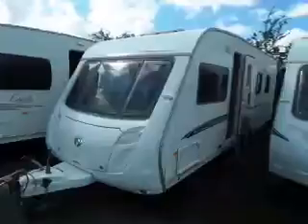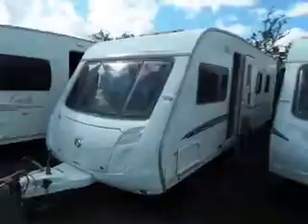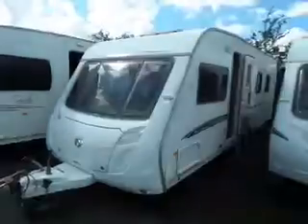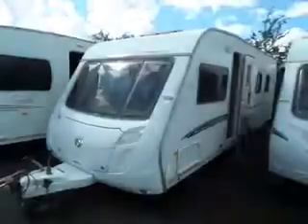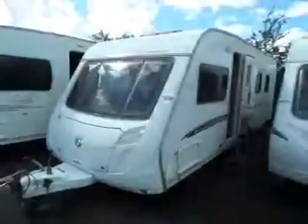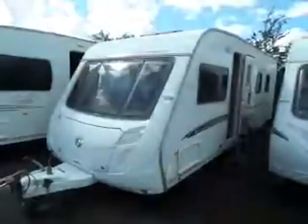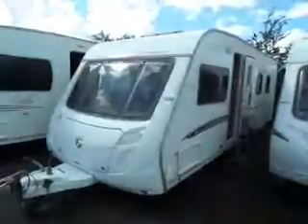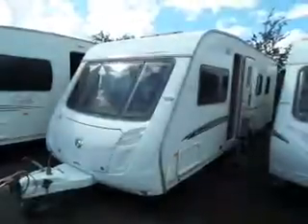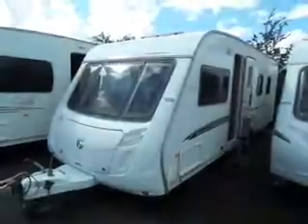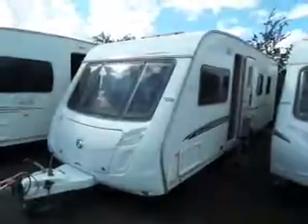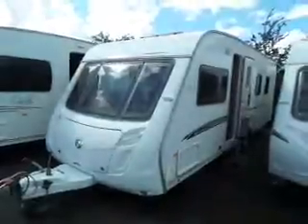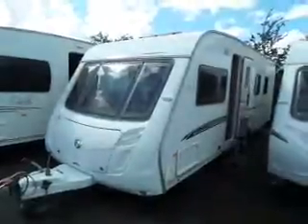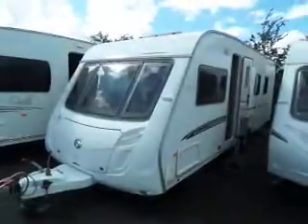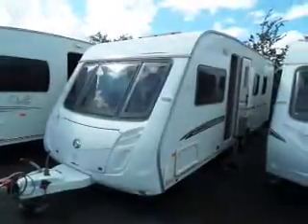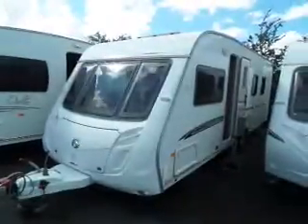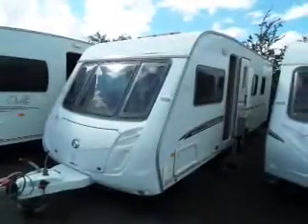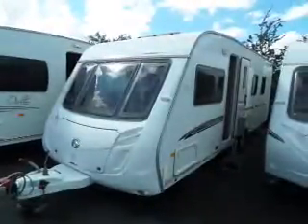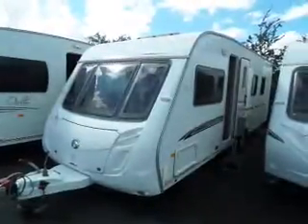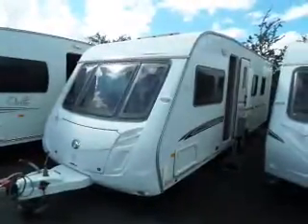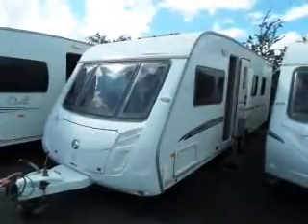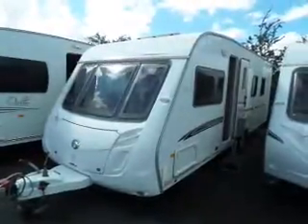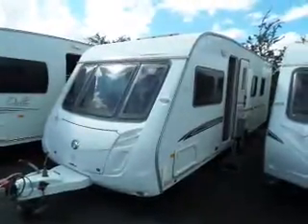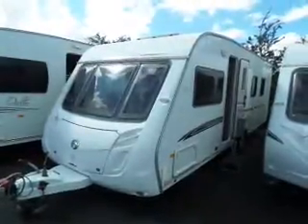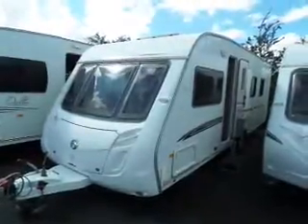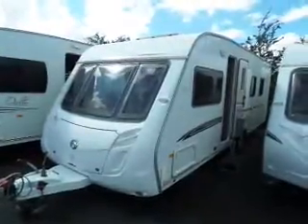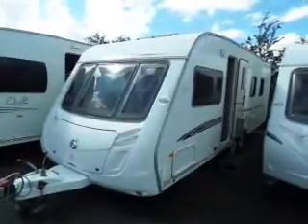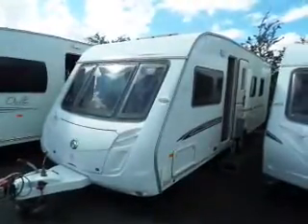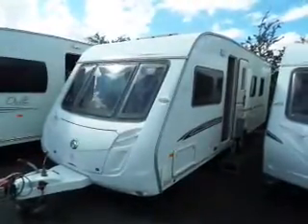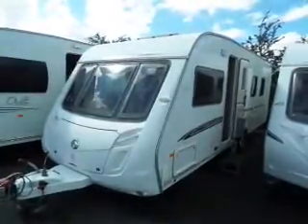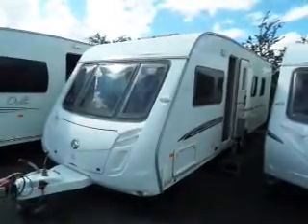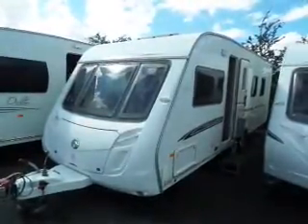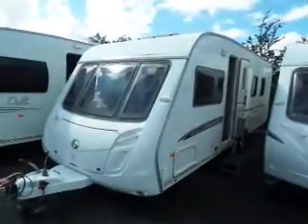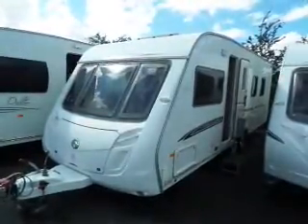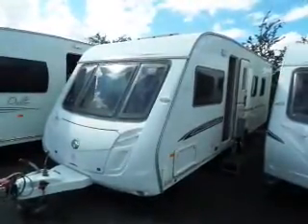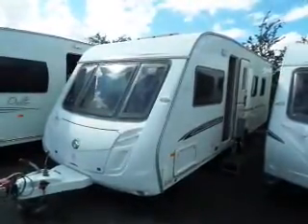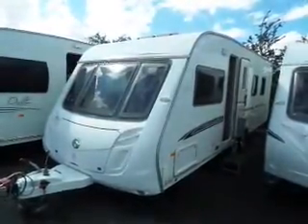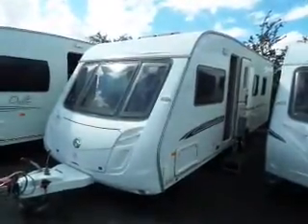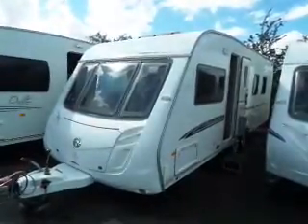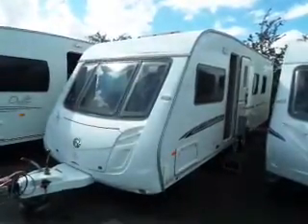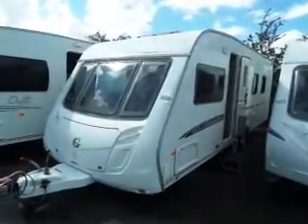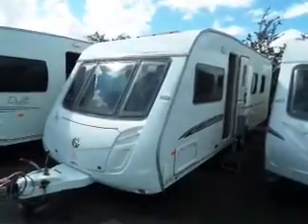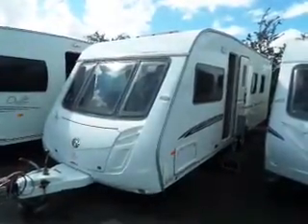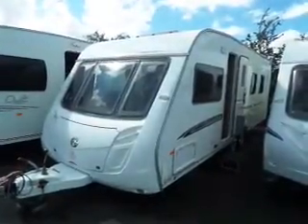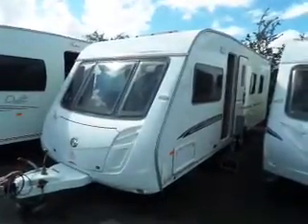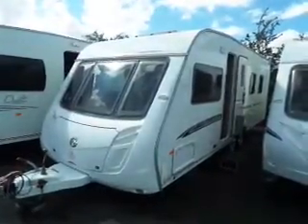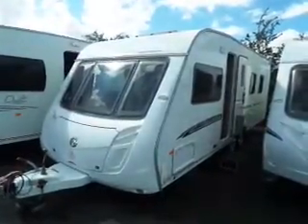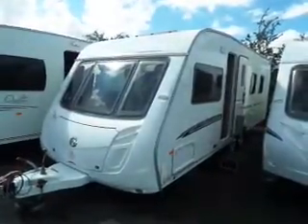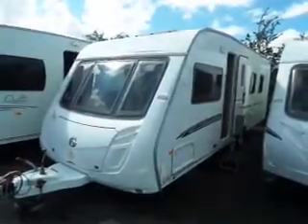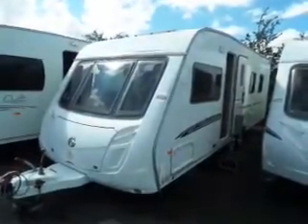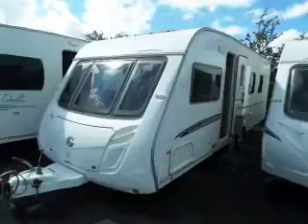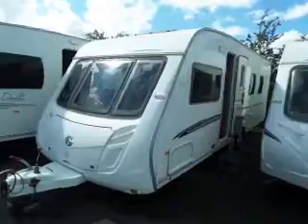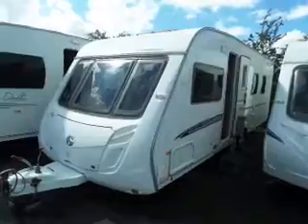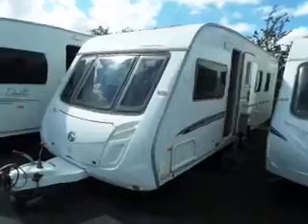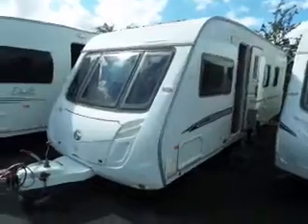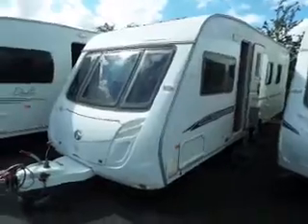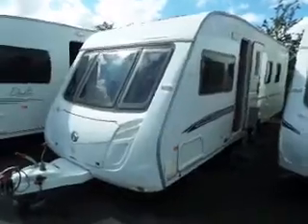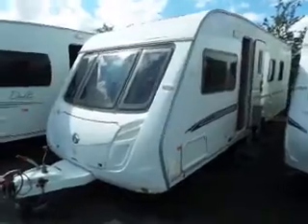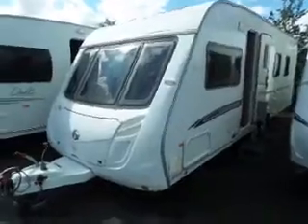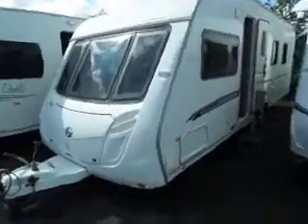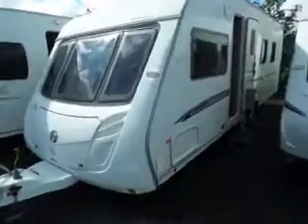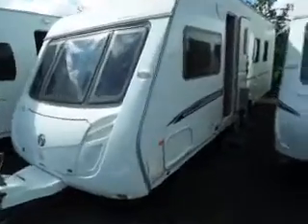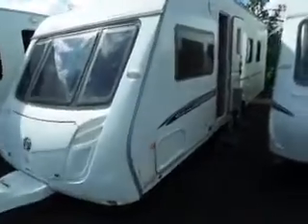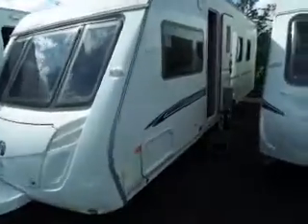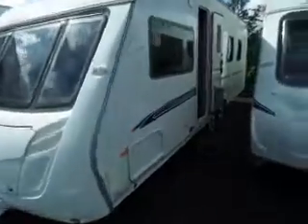We're back at Salubit Leisure with a 2007 Swift Conqueror with an island bed. Let's go and take a look inside.